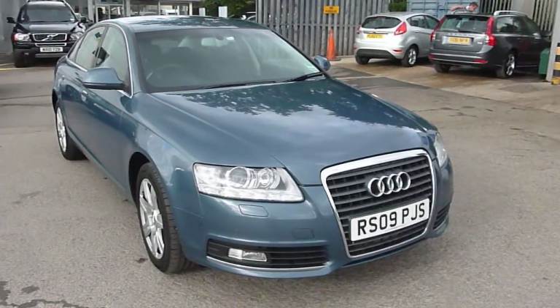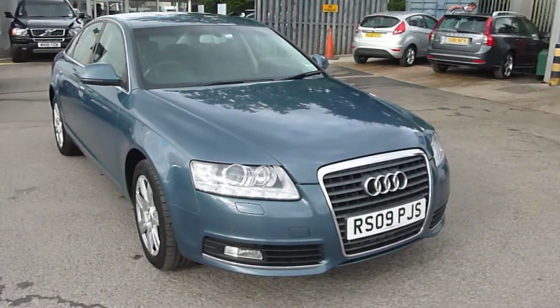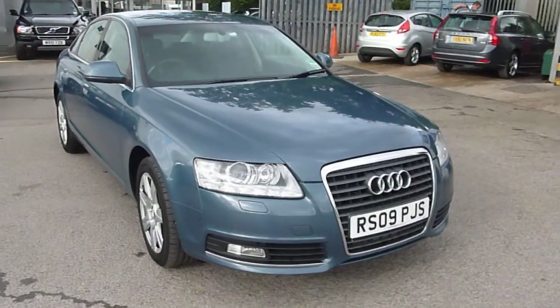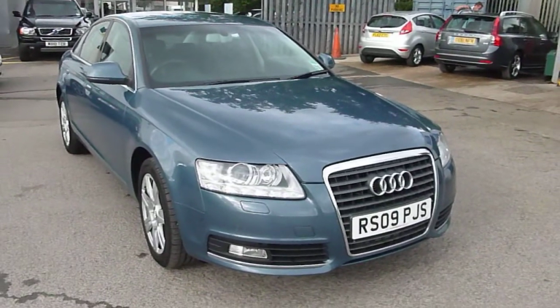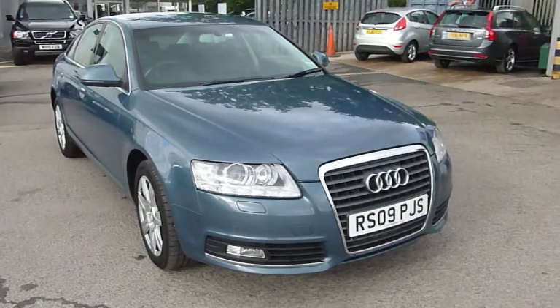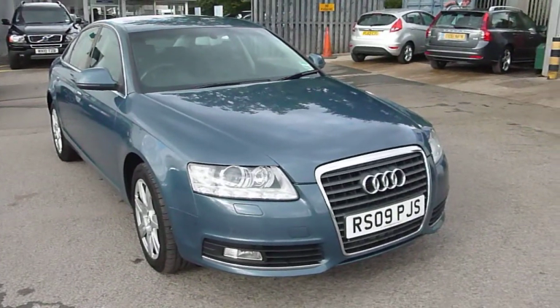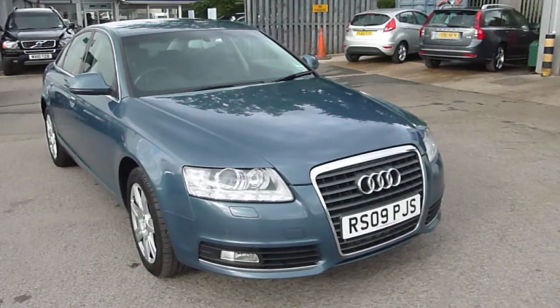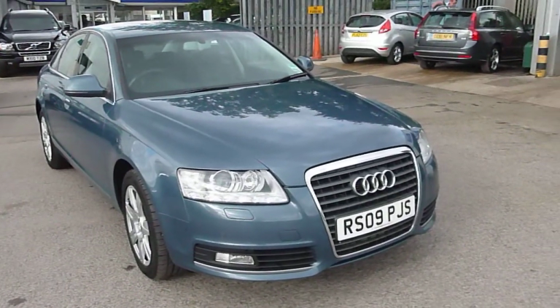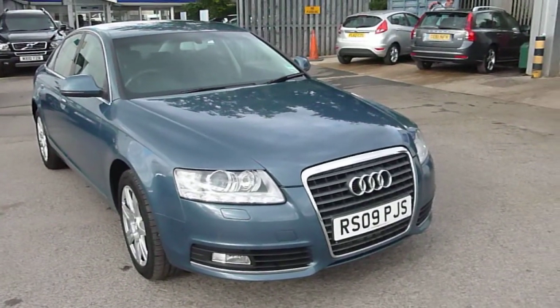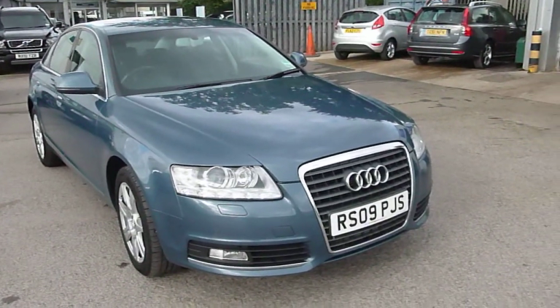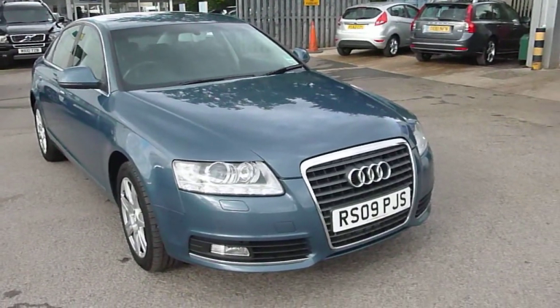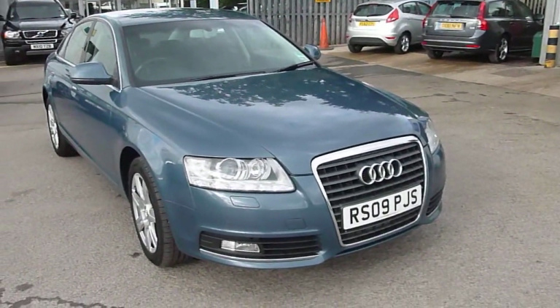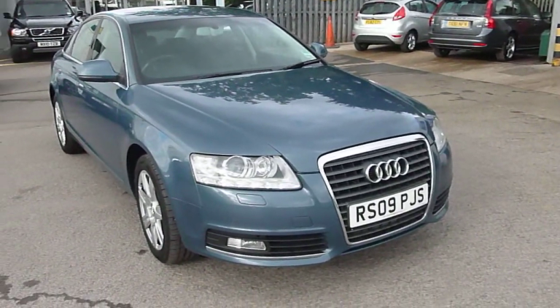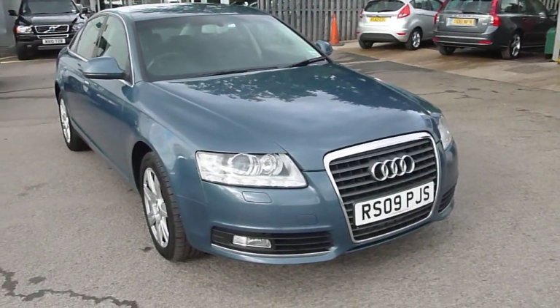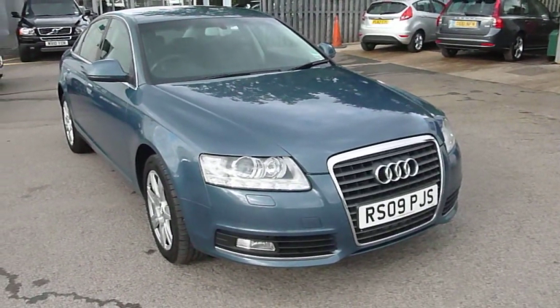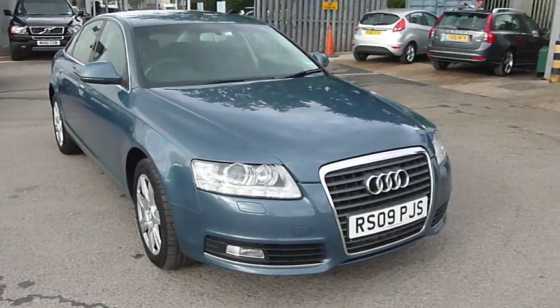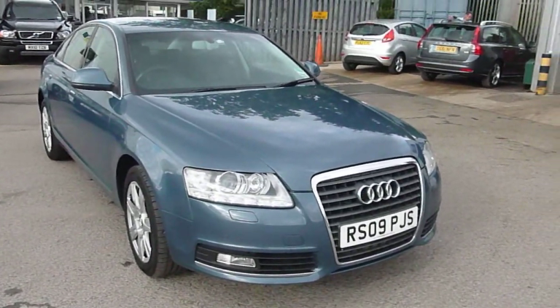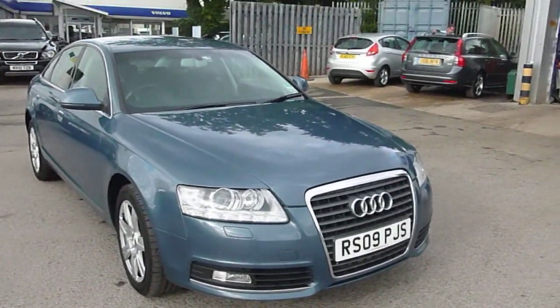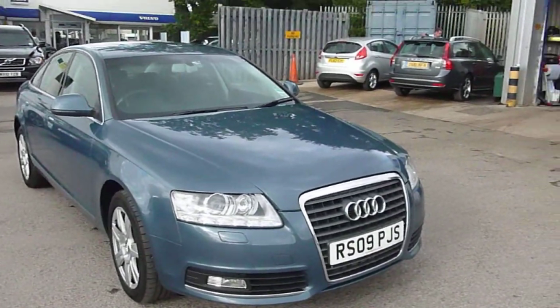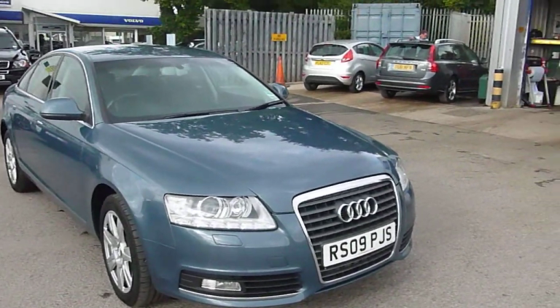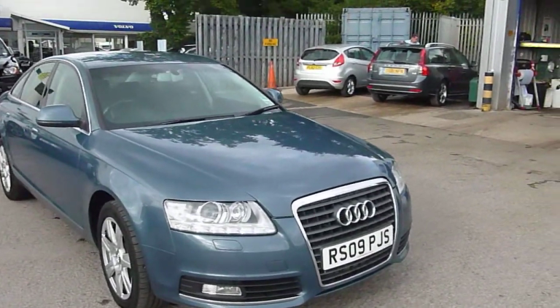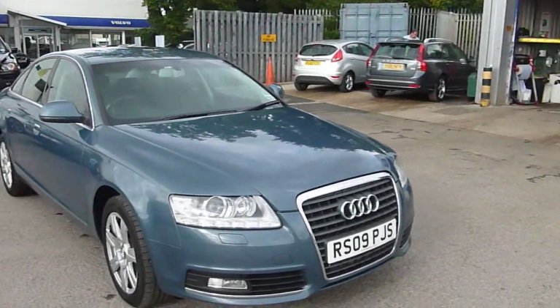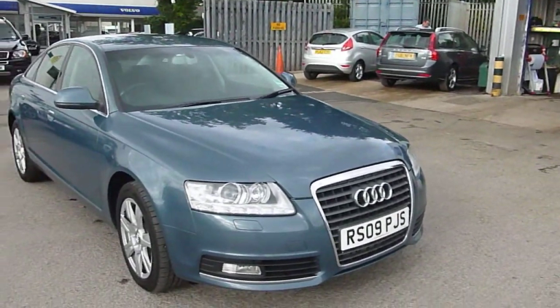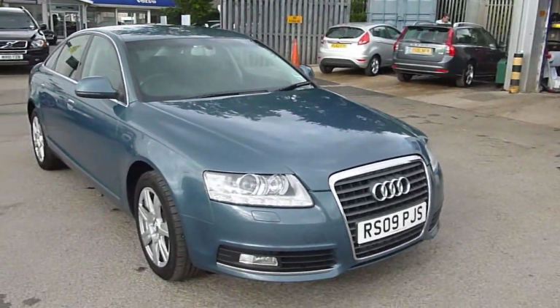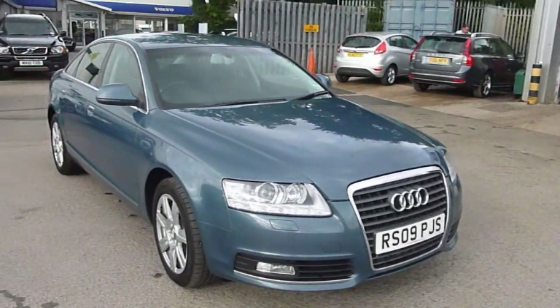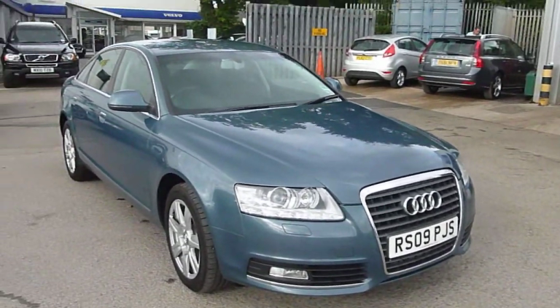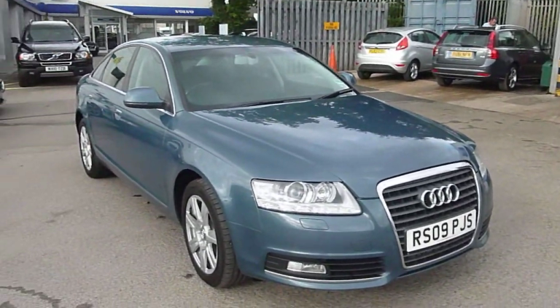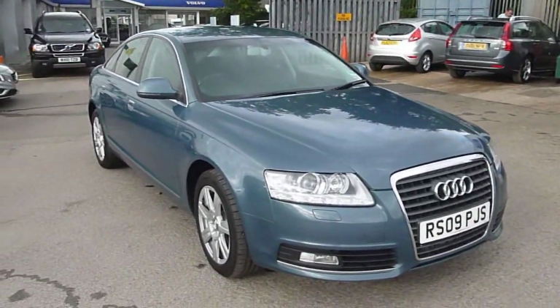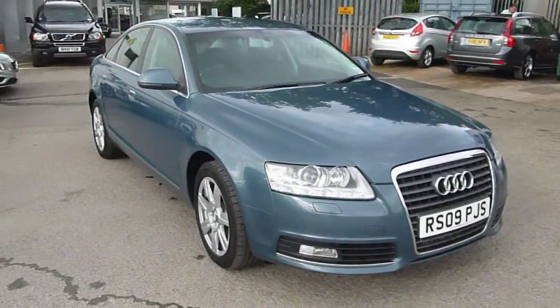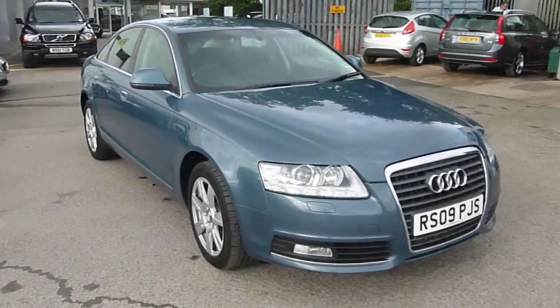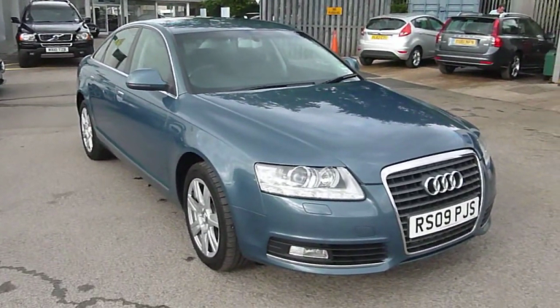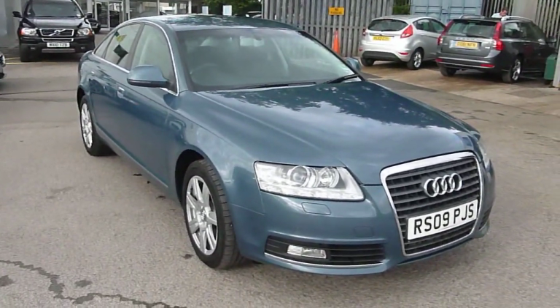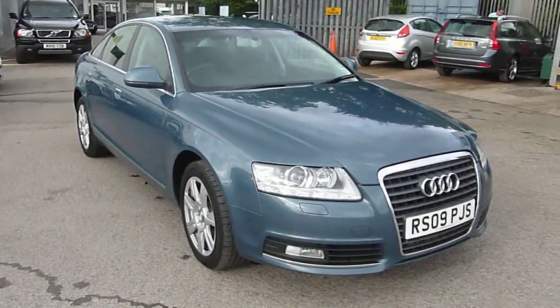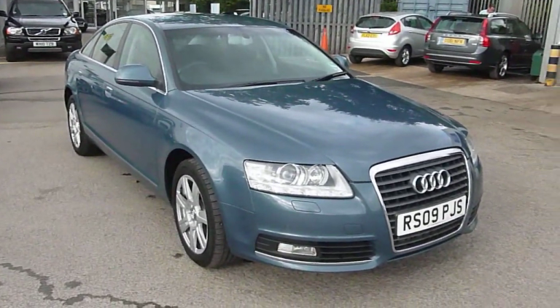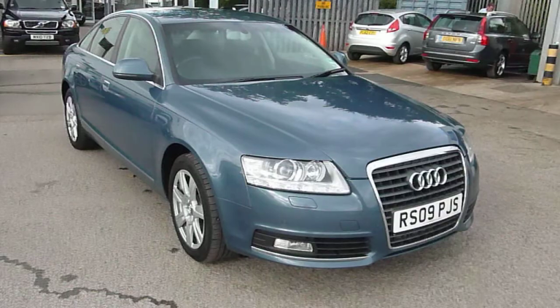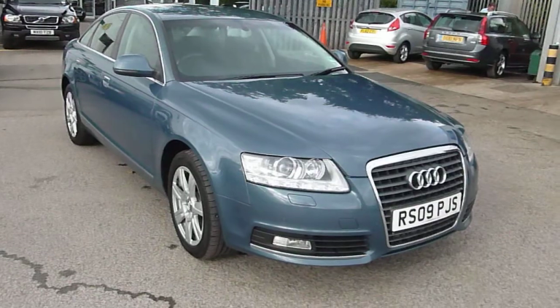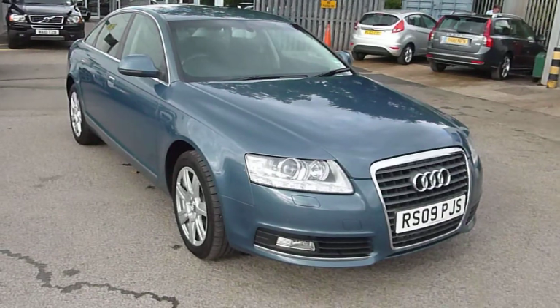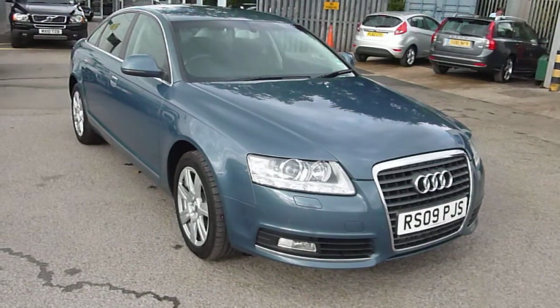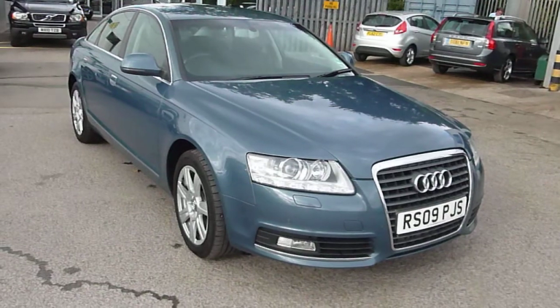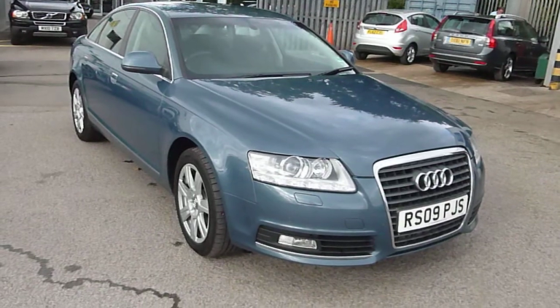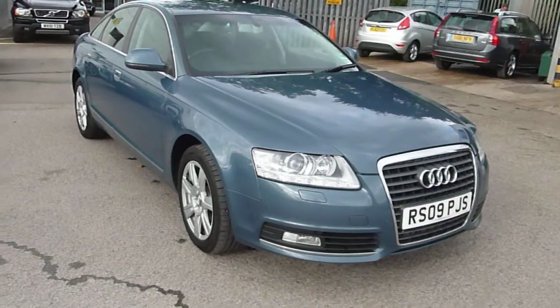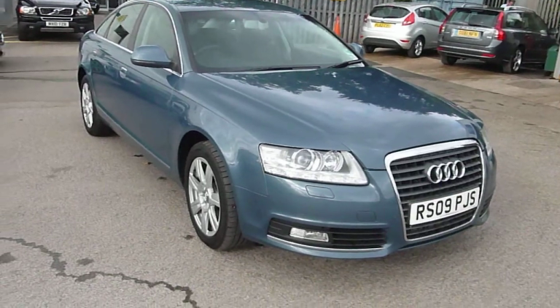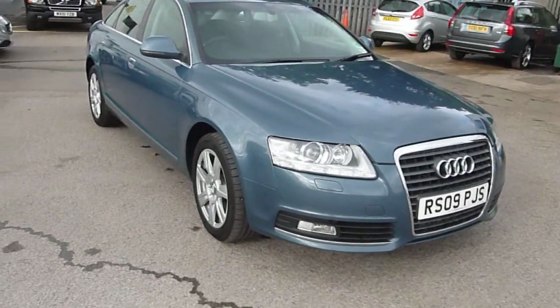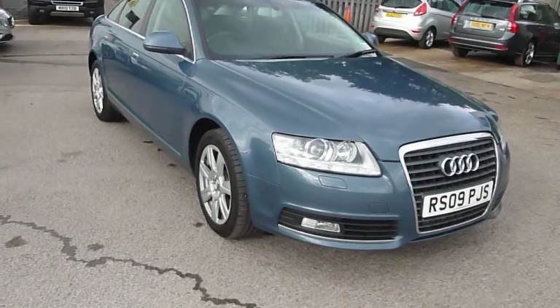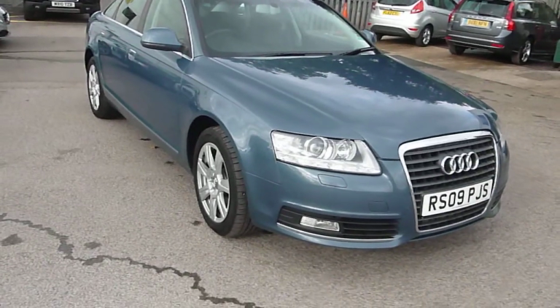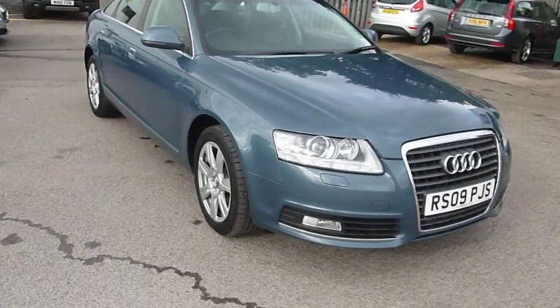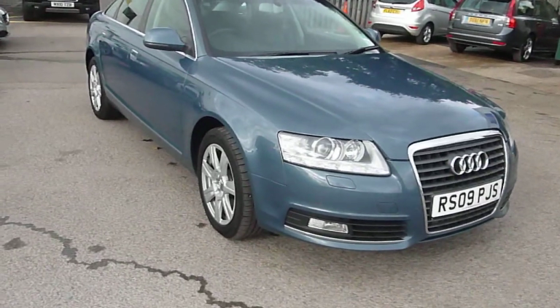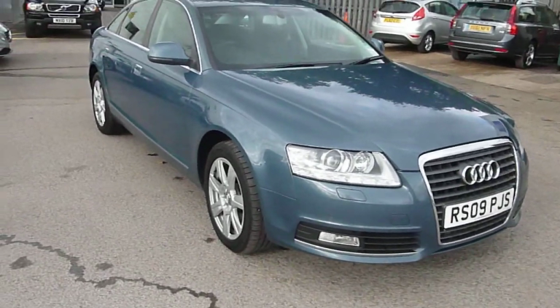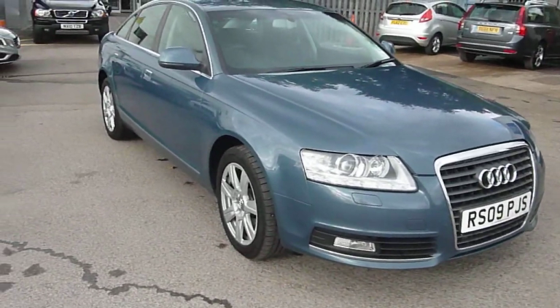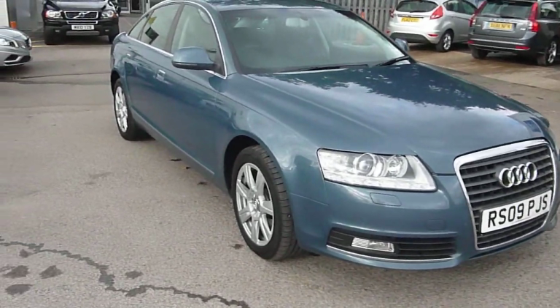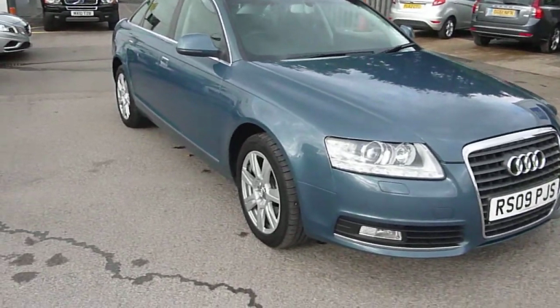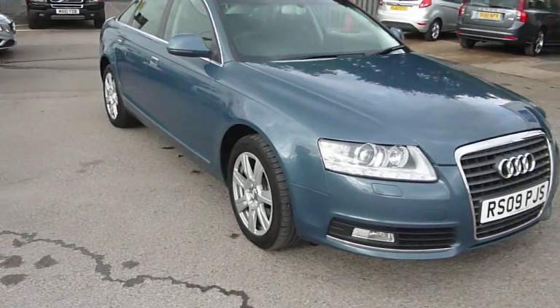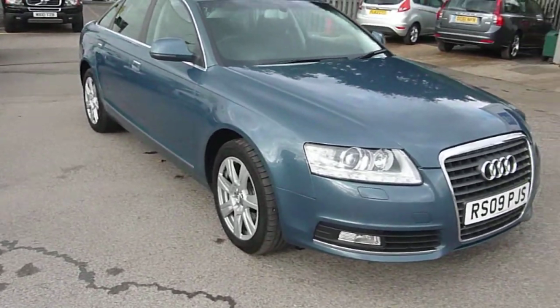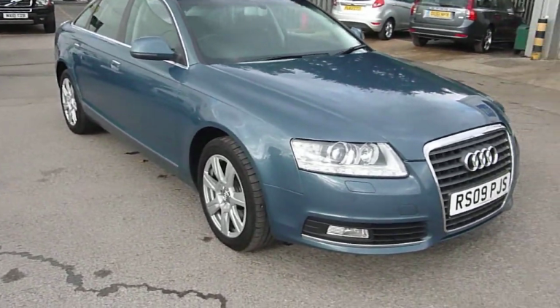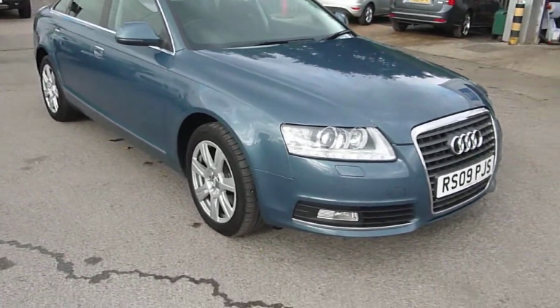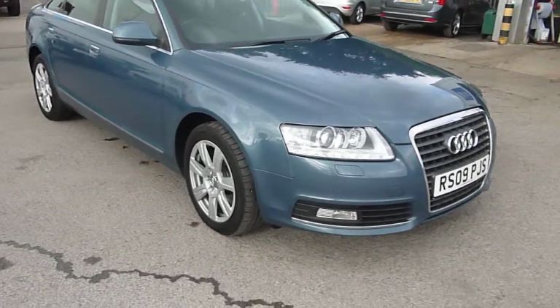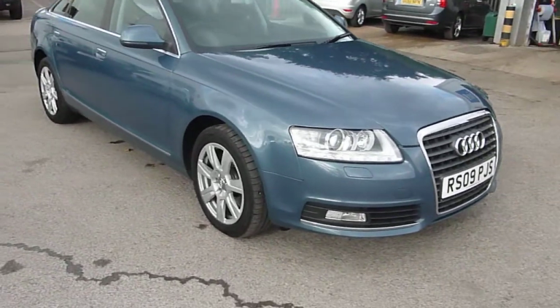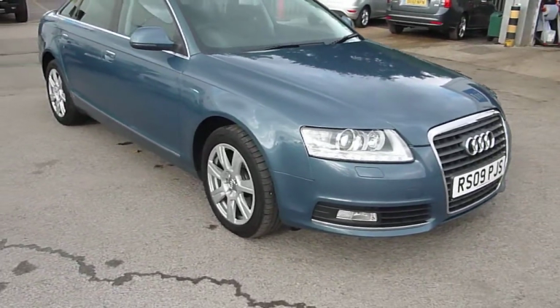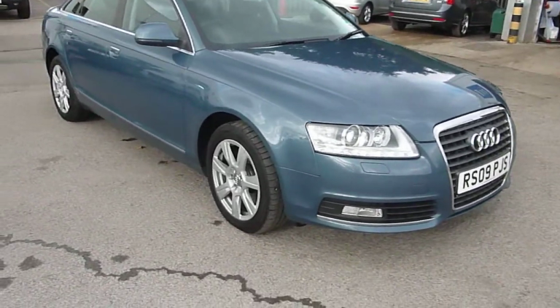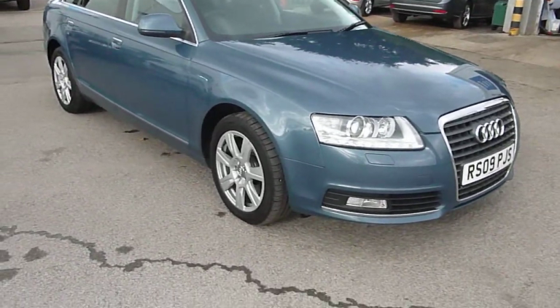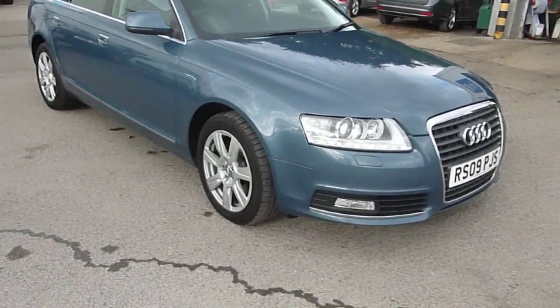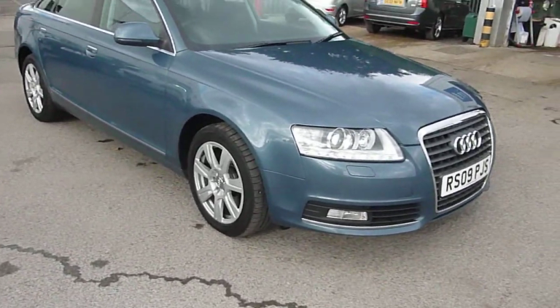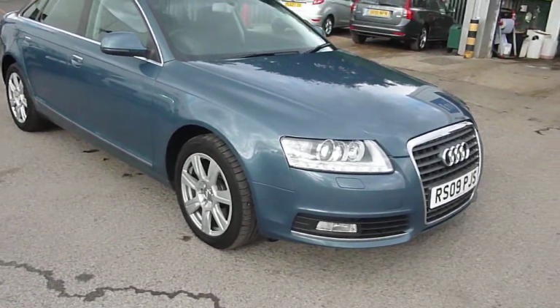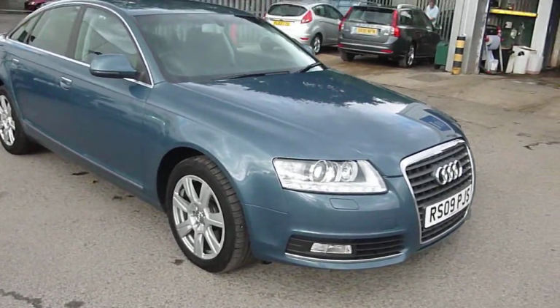Here we are with an Audi A6. It is an SE TDI CVT.